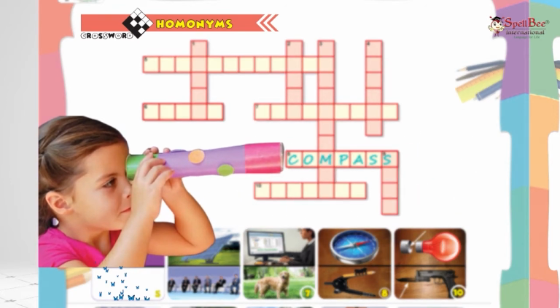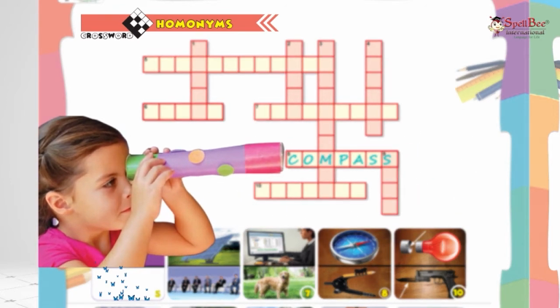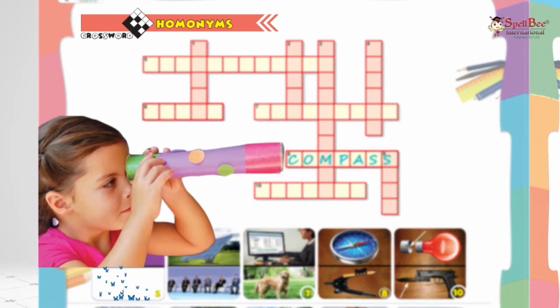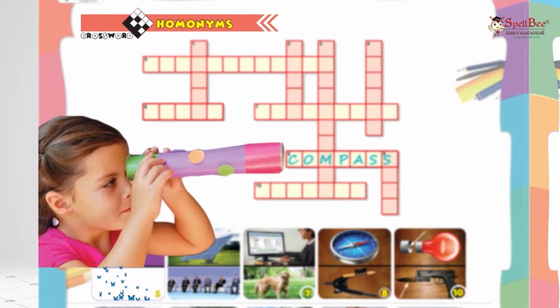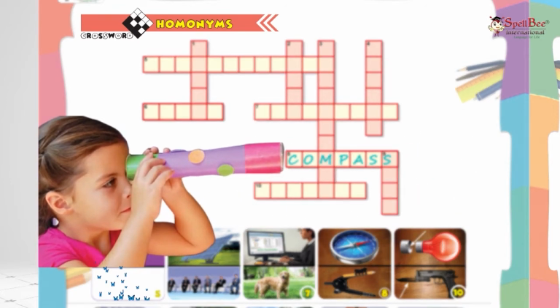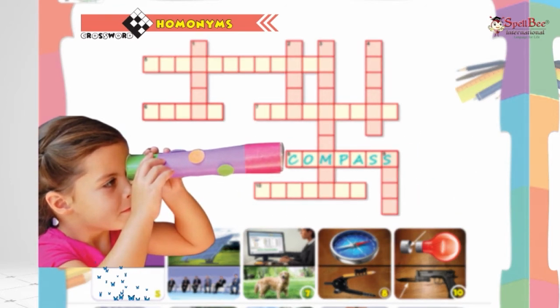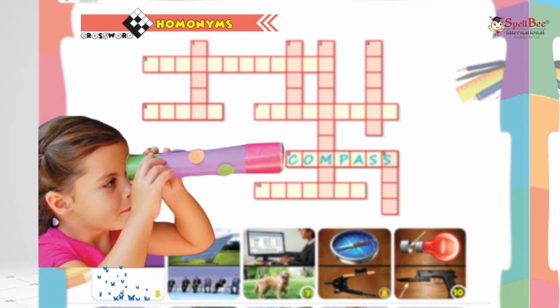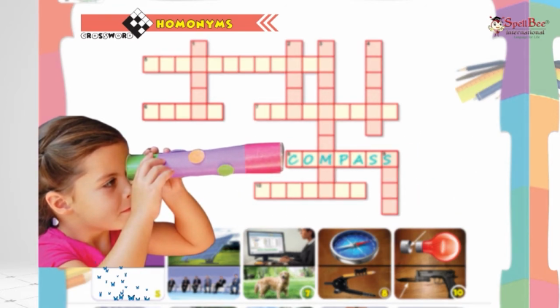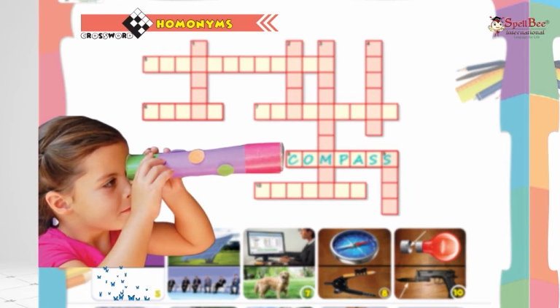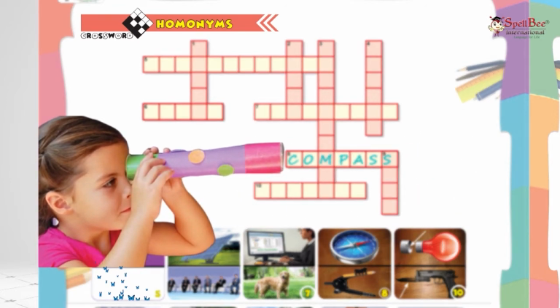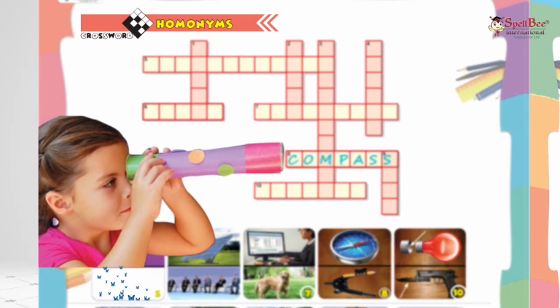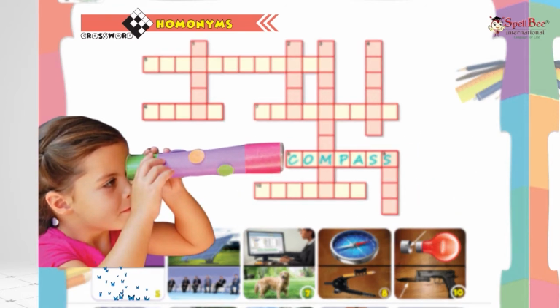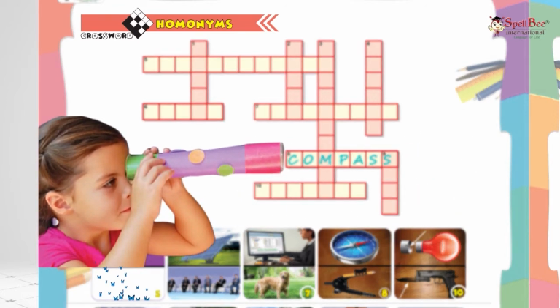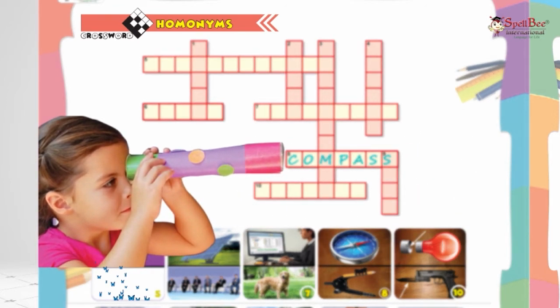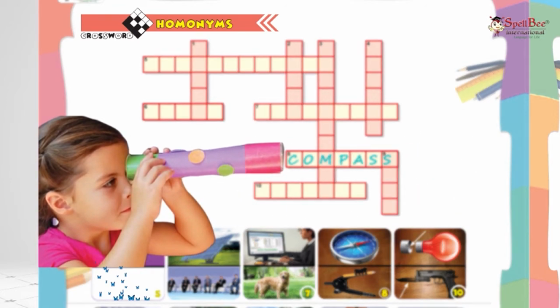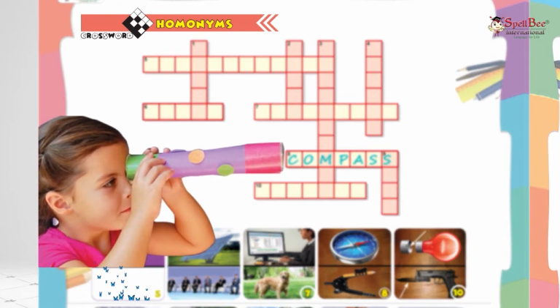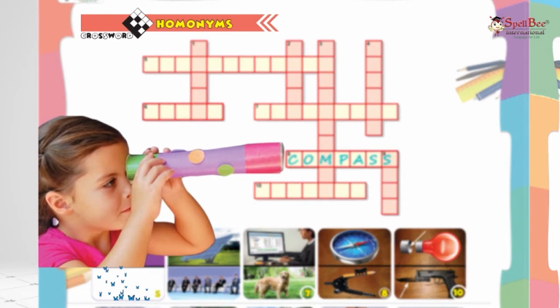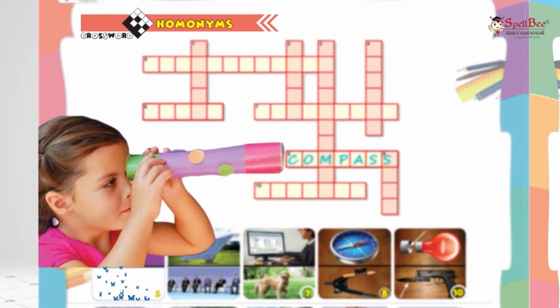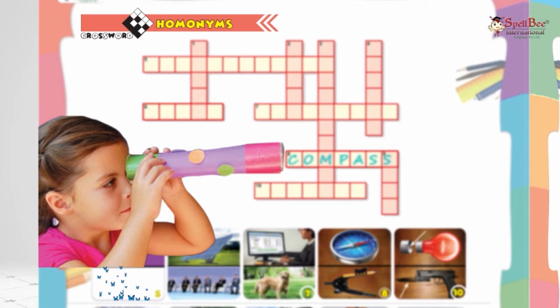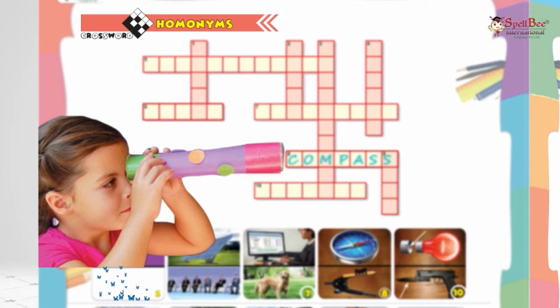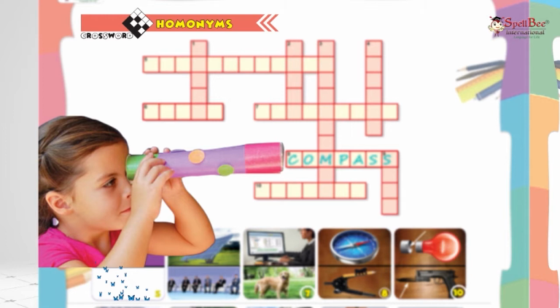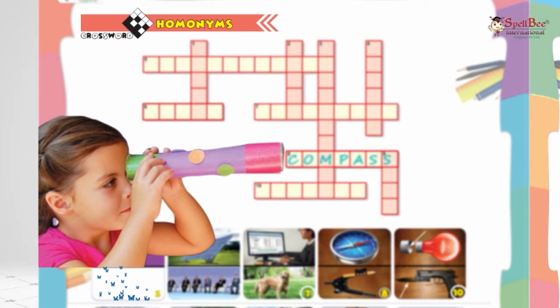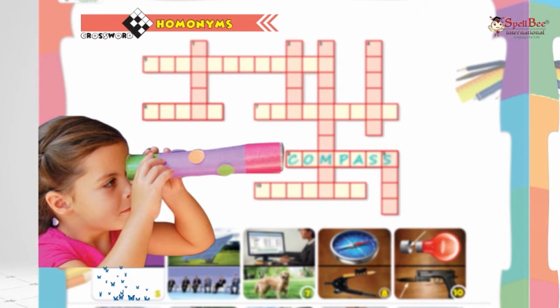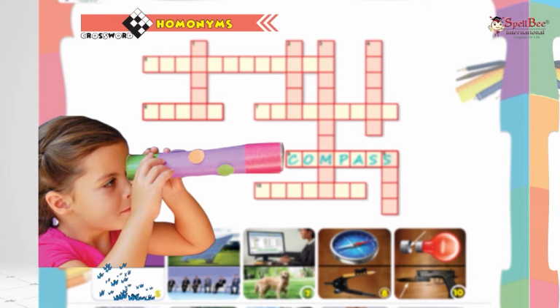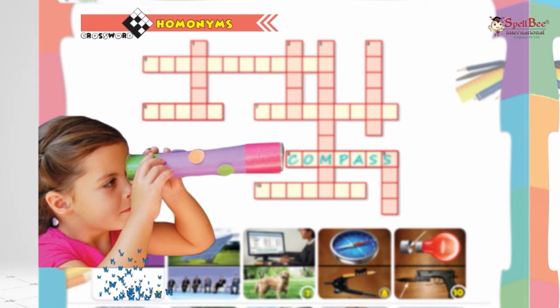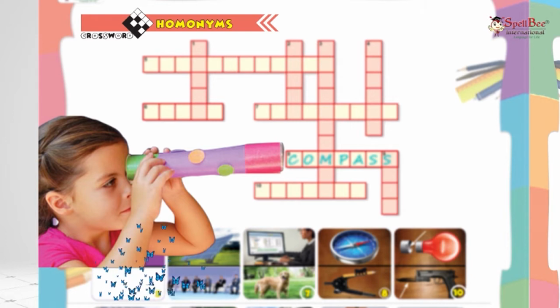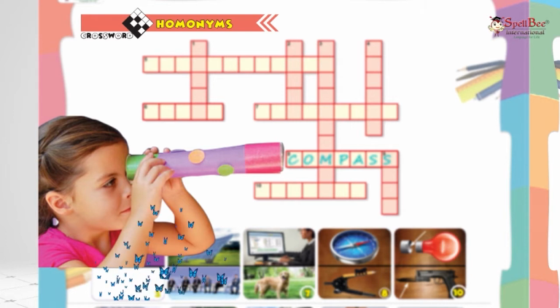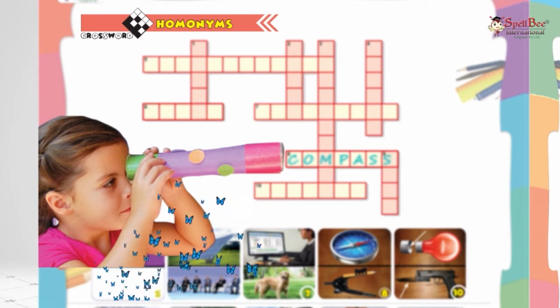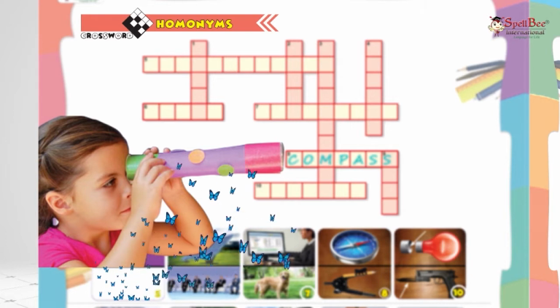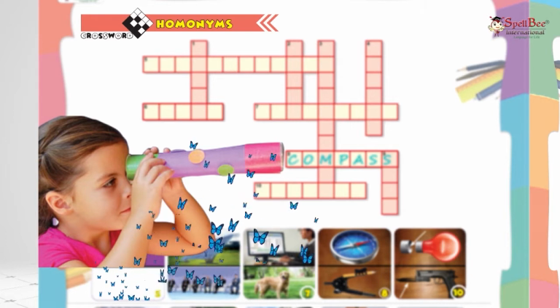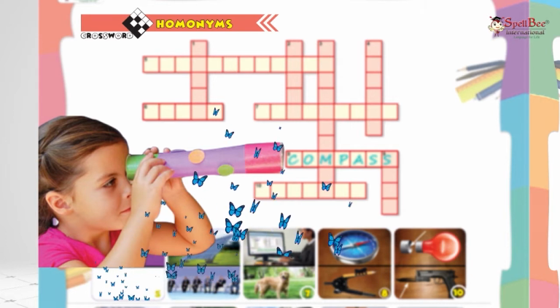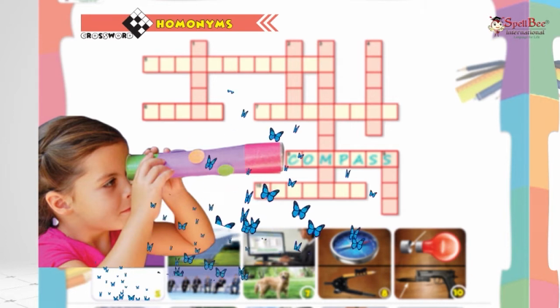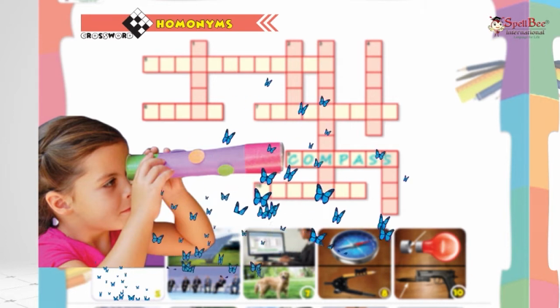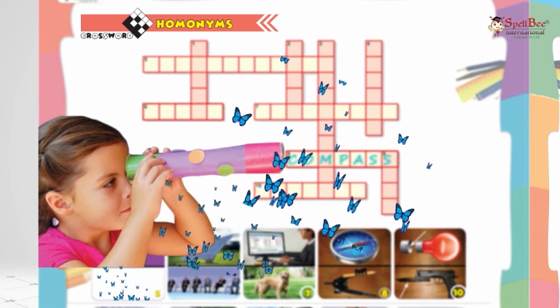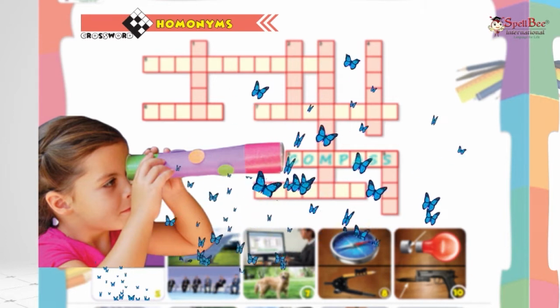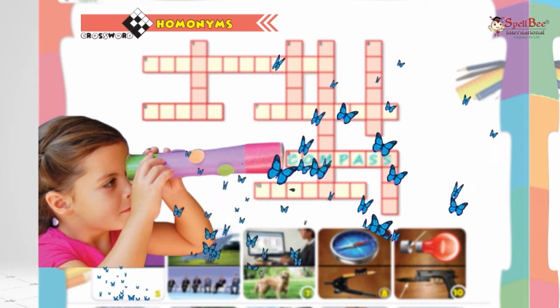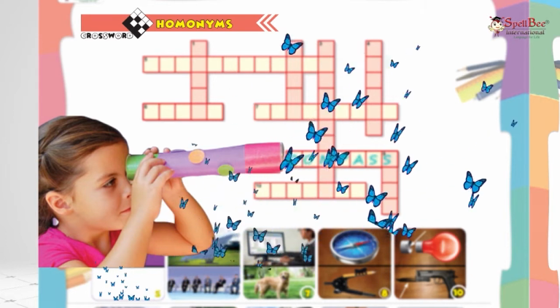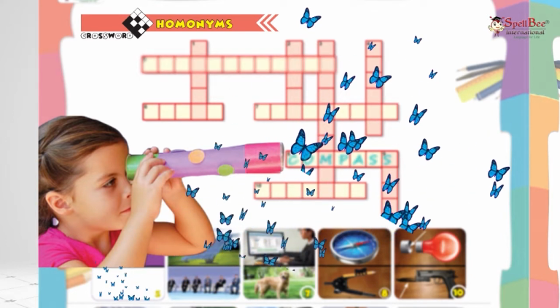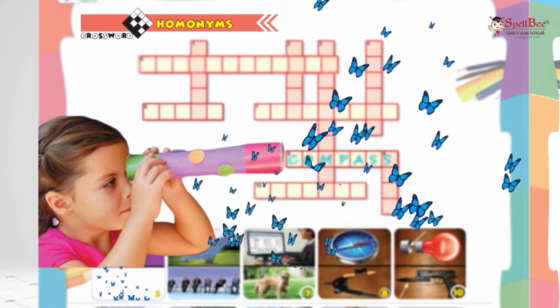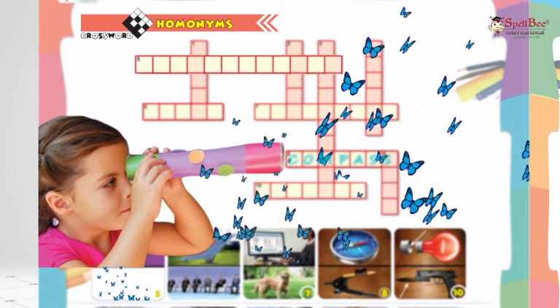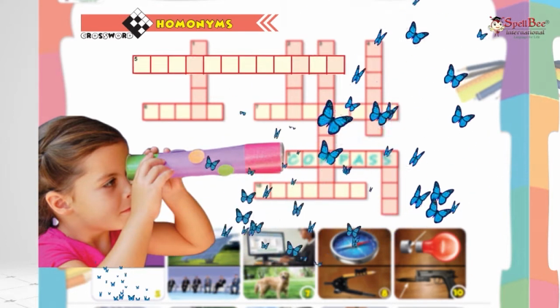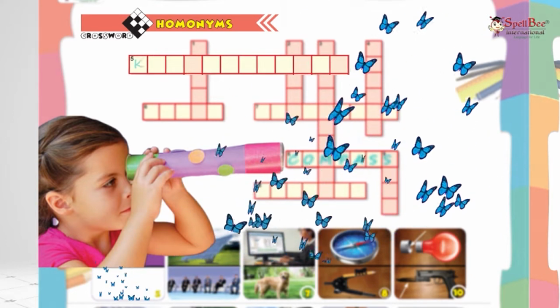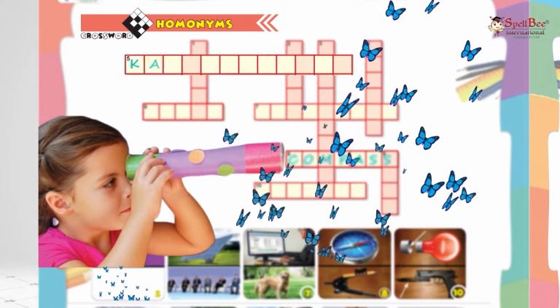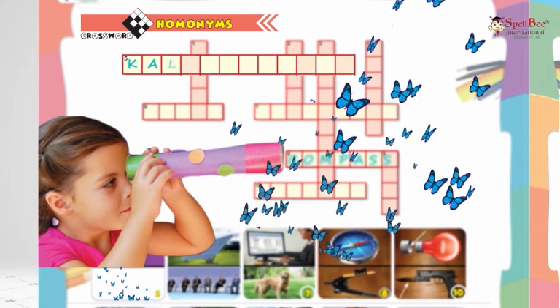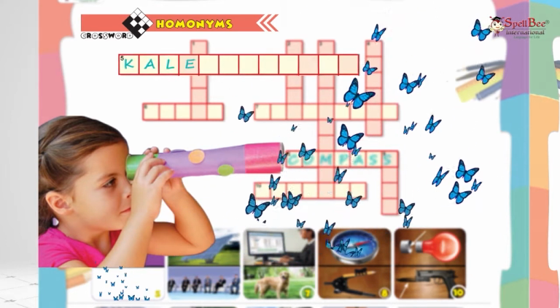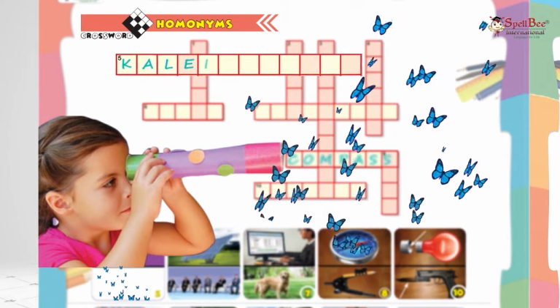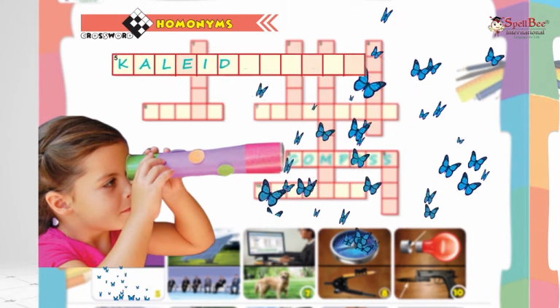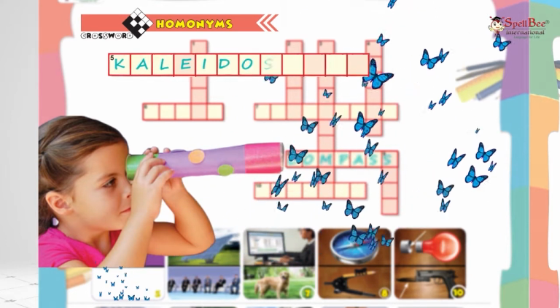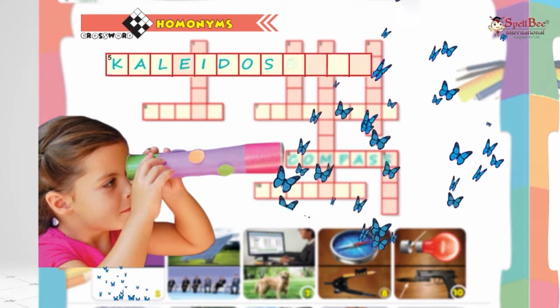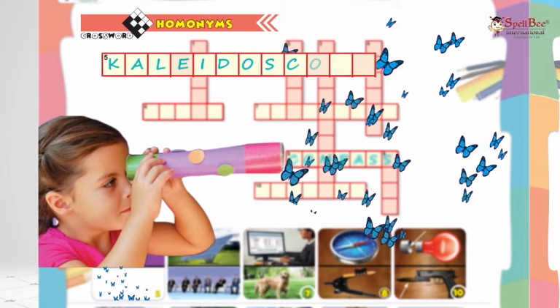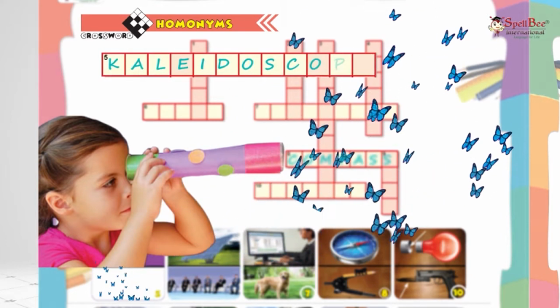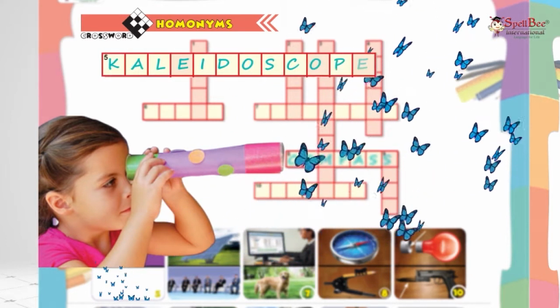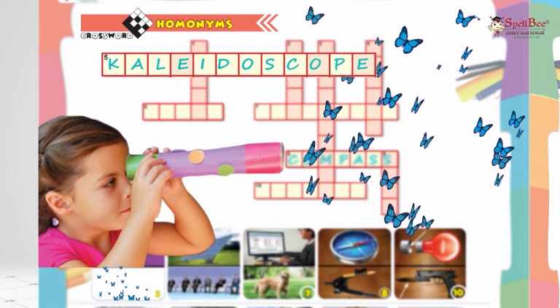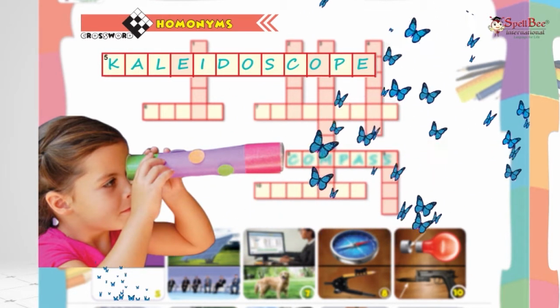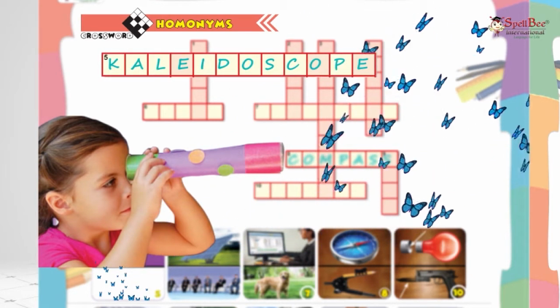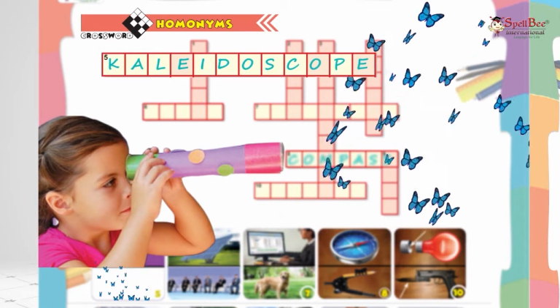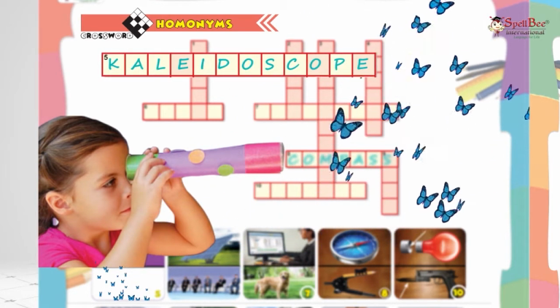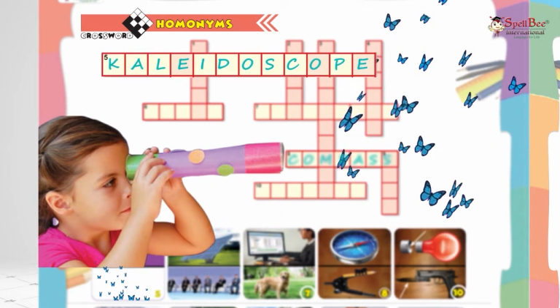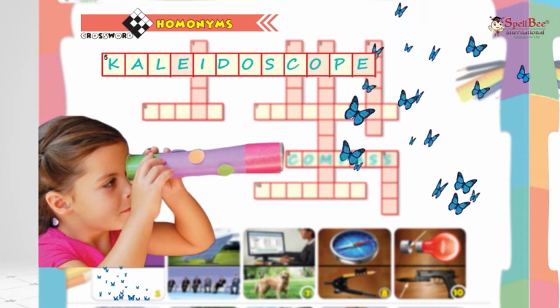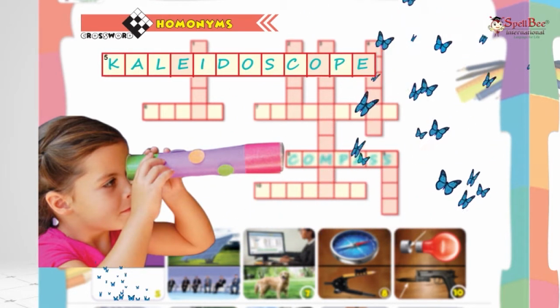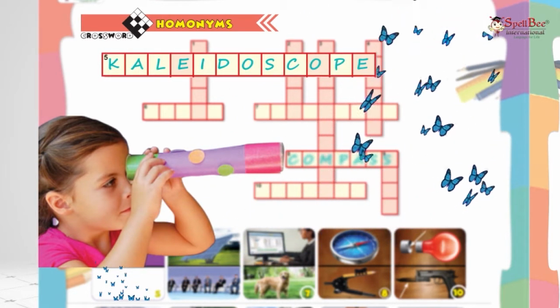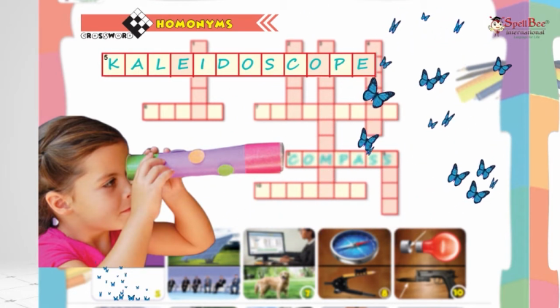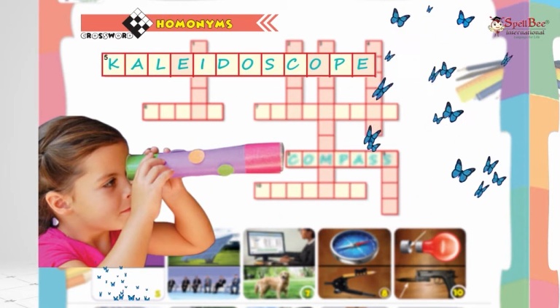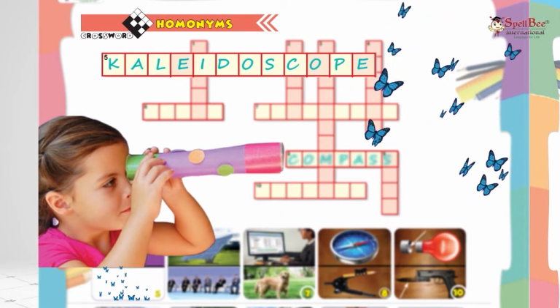She is looking for a kaleidoscope. The collective name for a group of butterflies is also kaleidoscope.